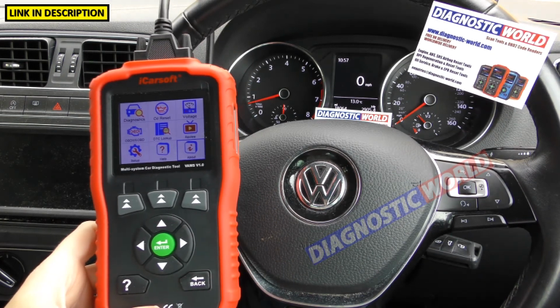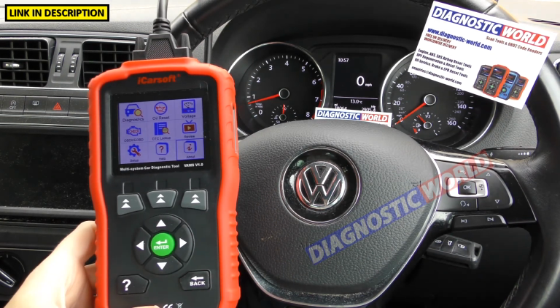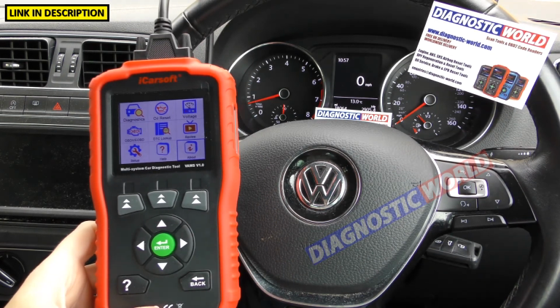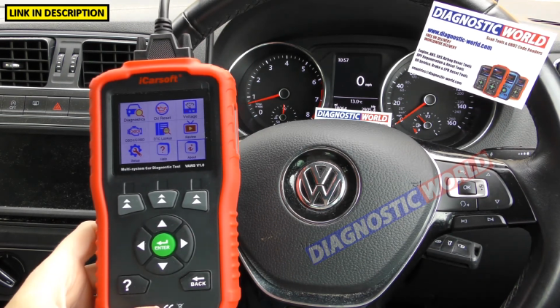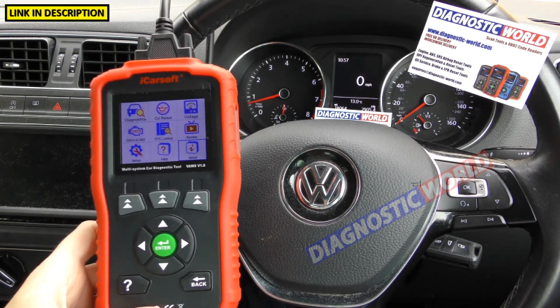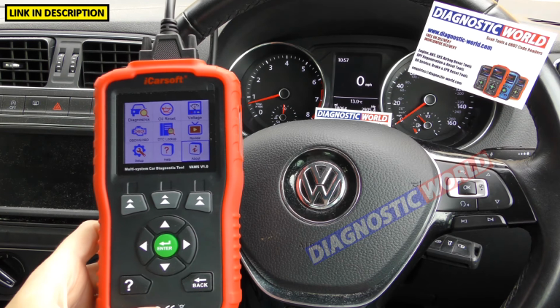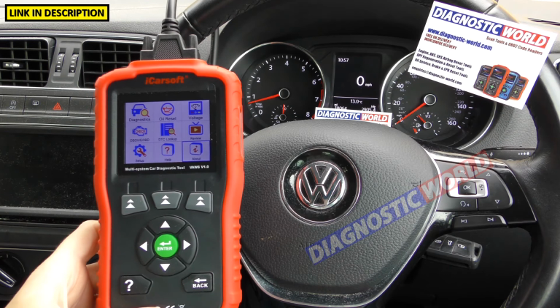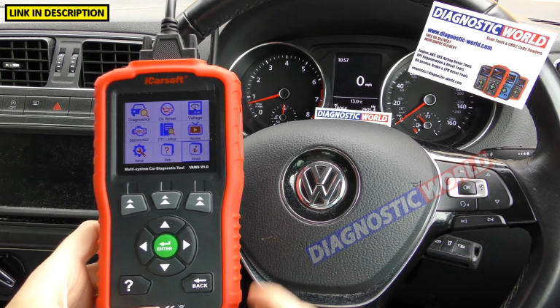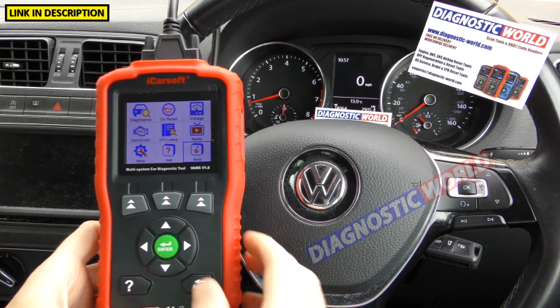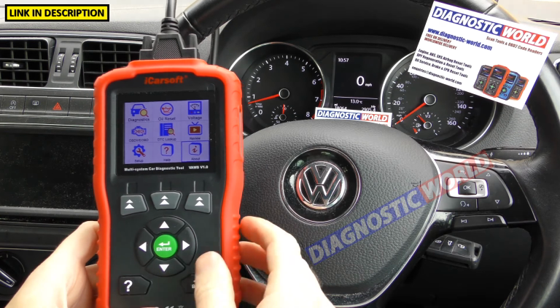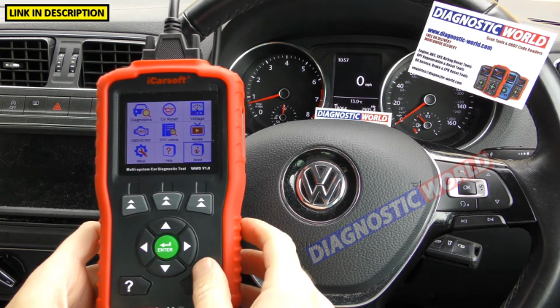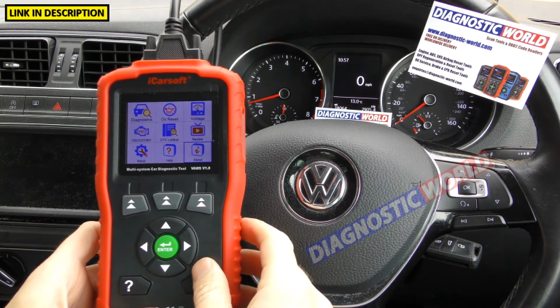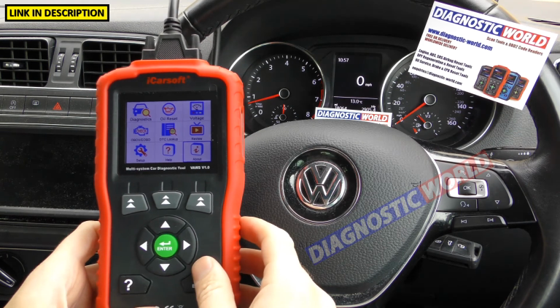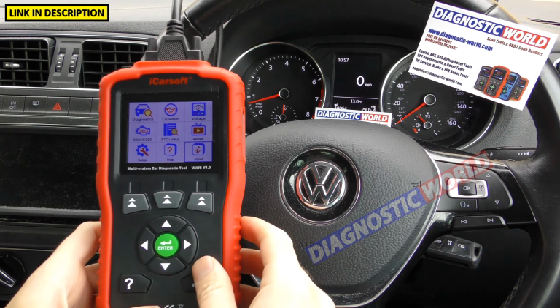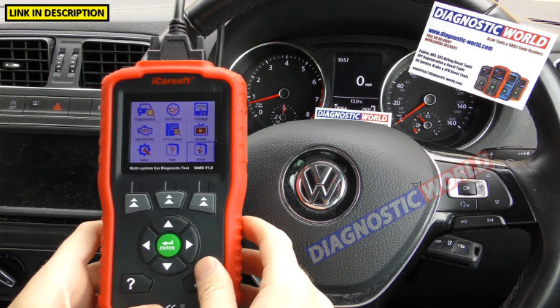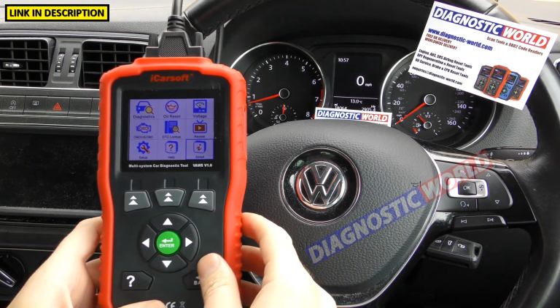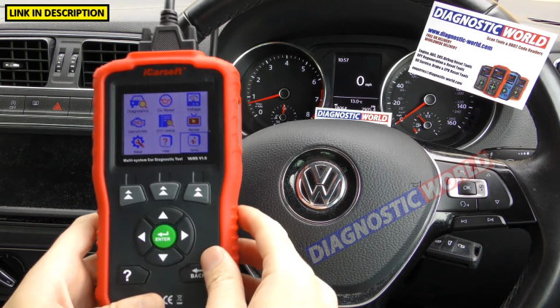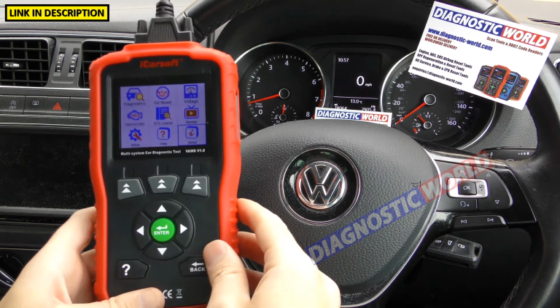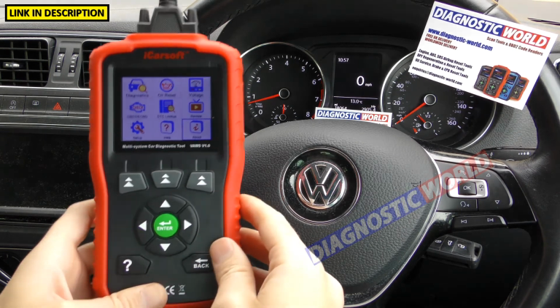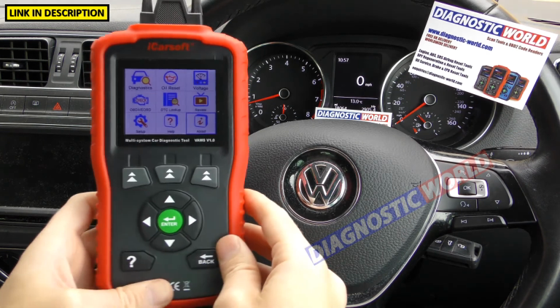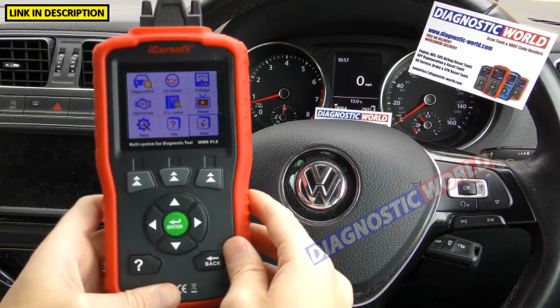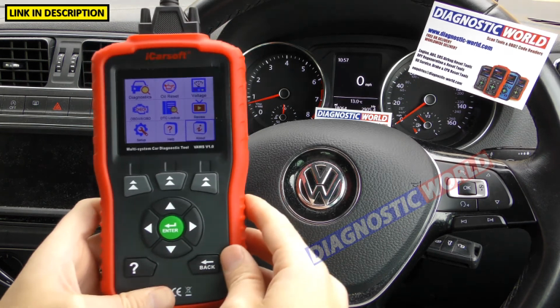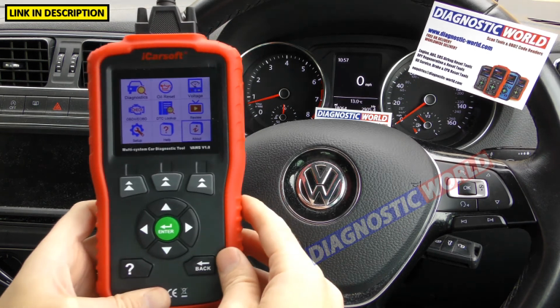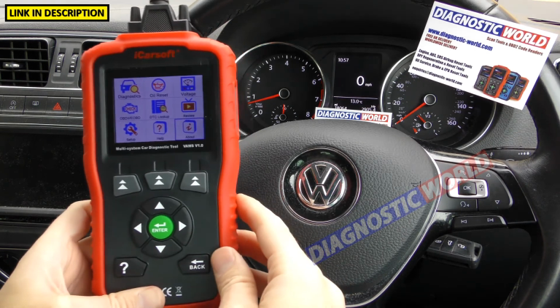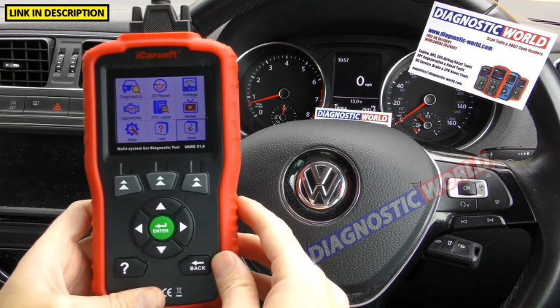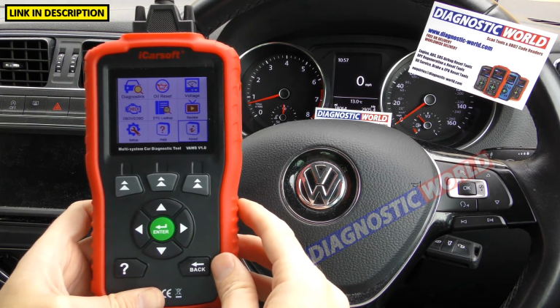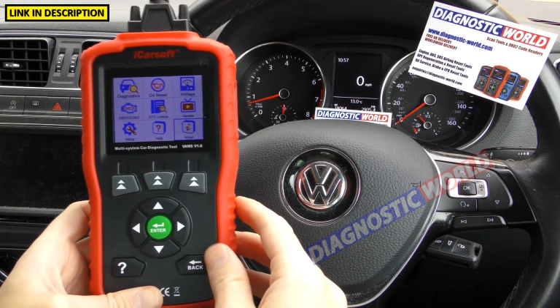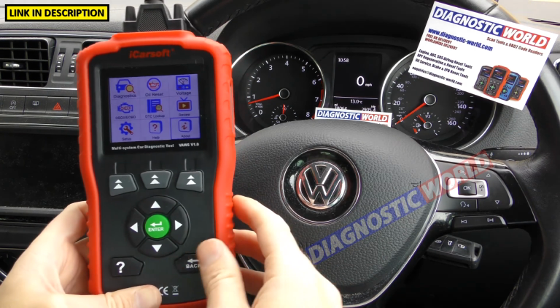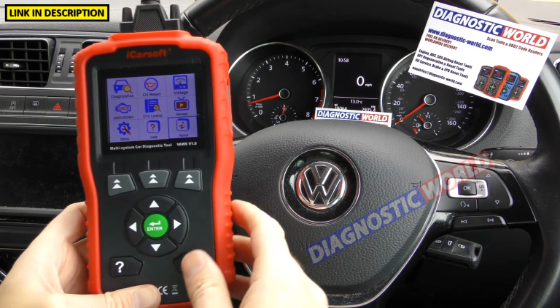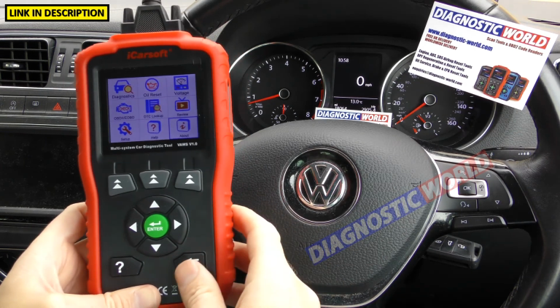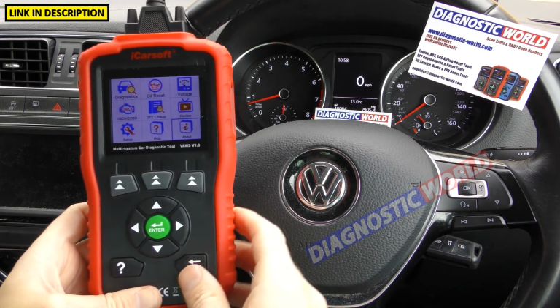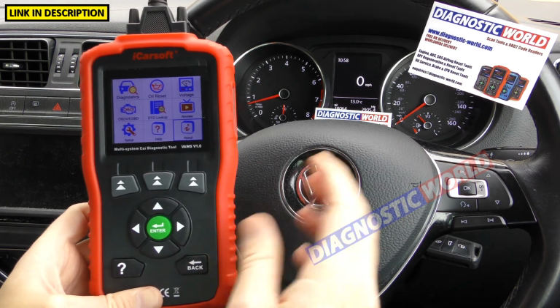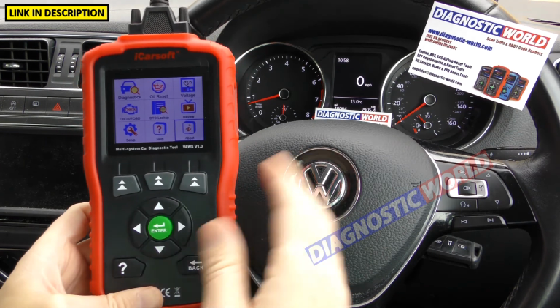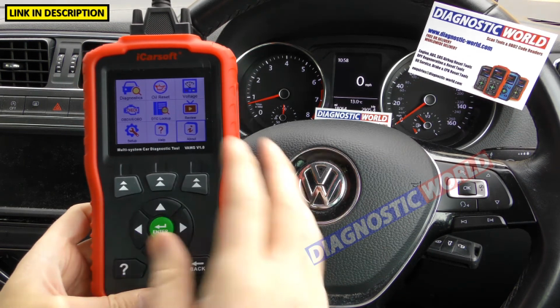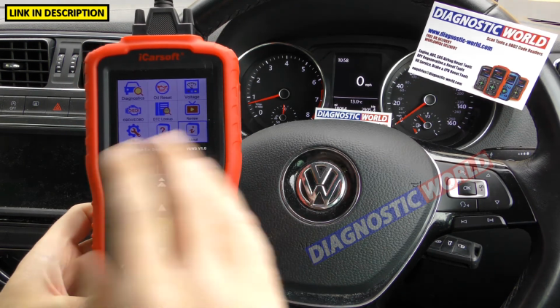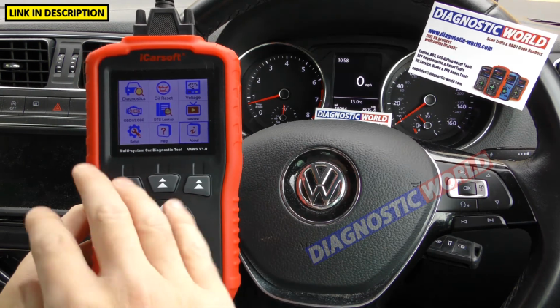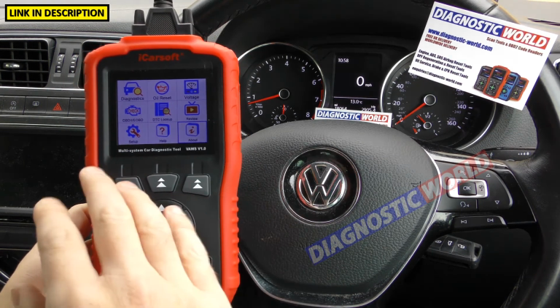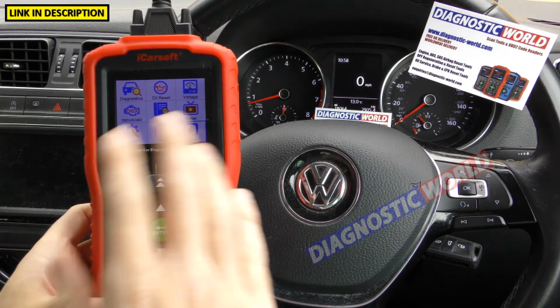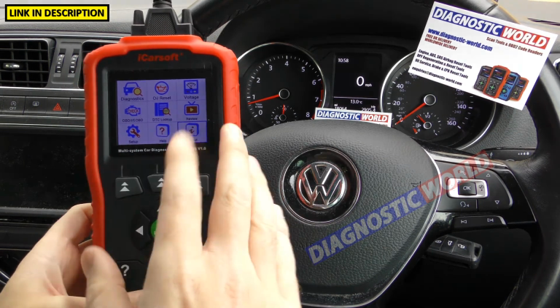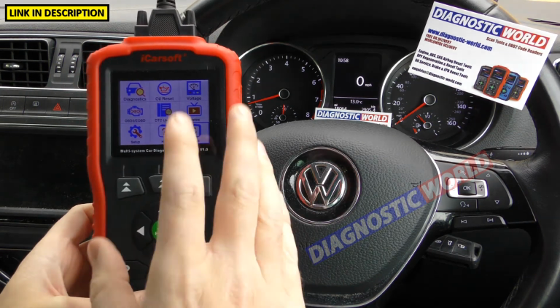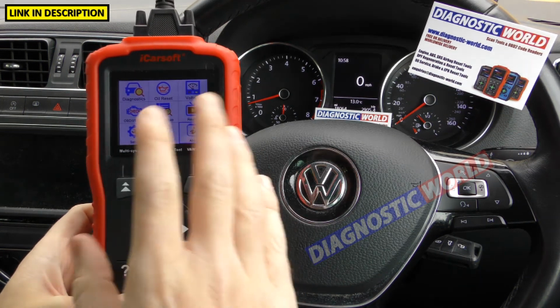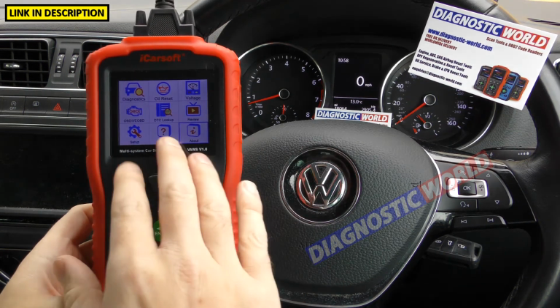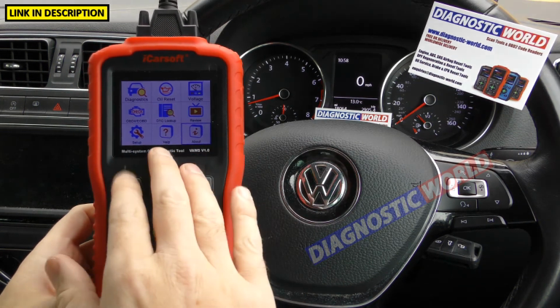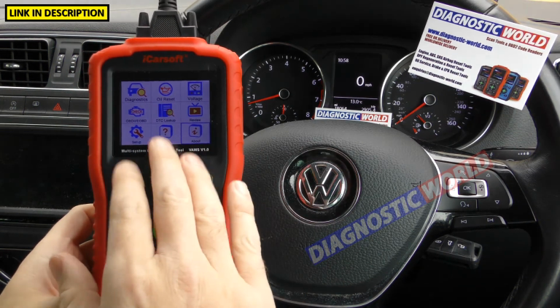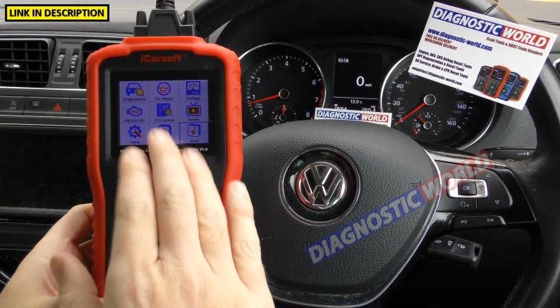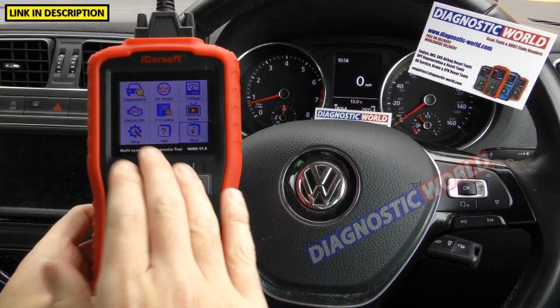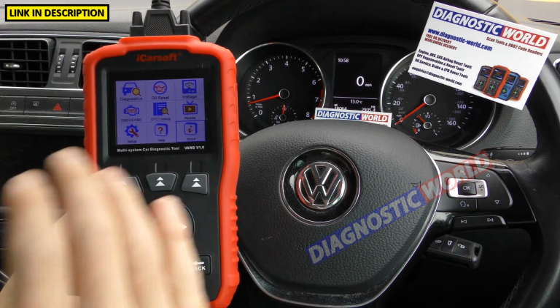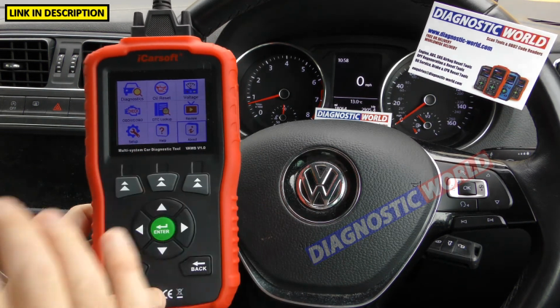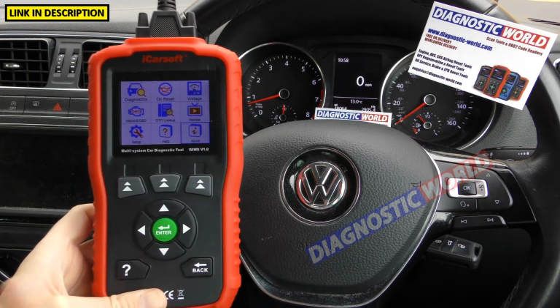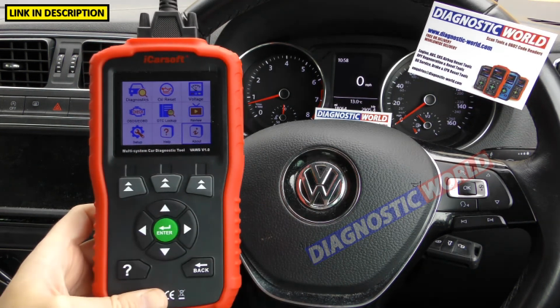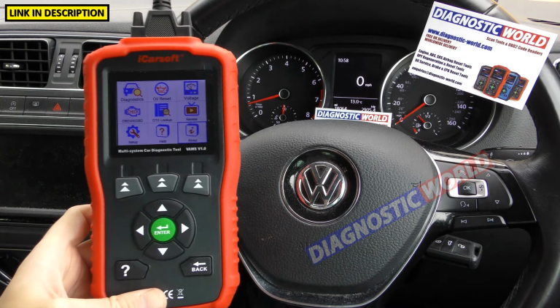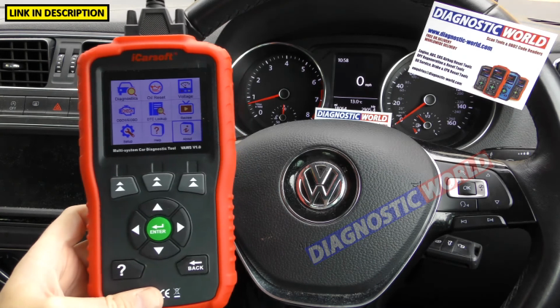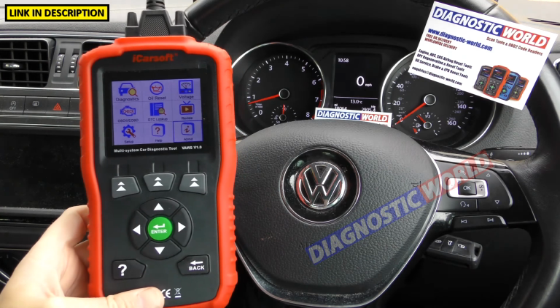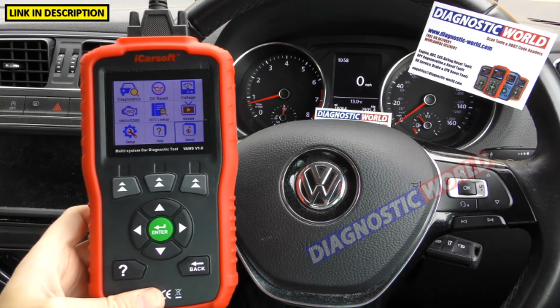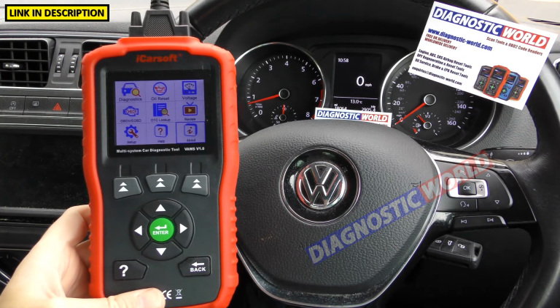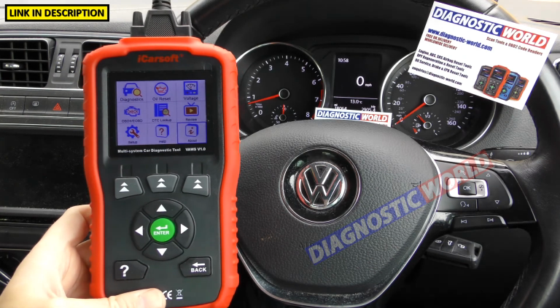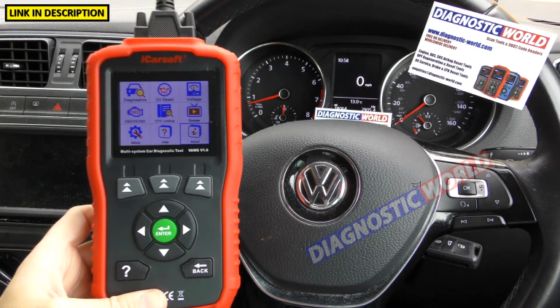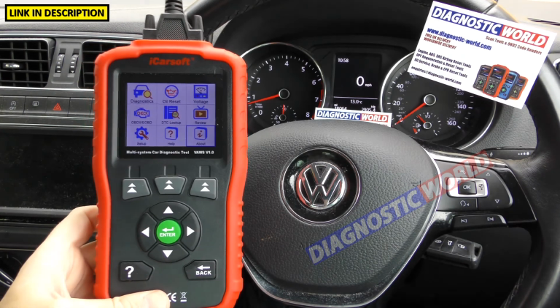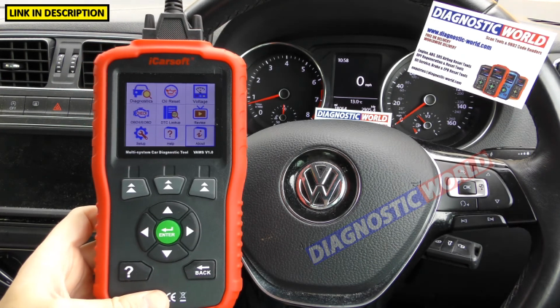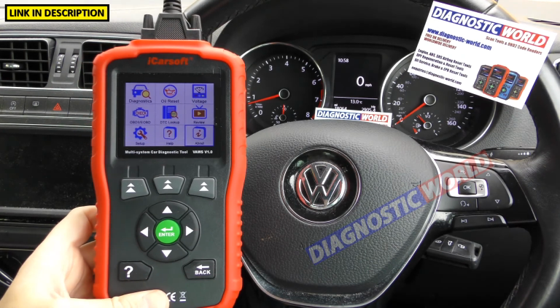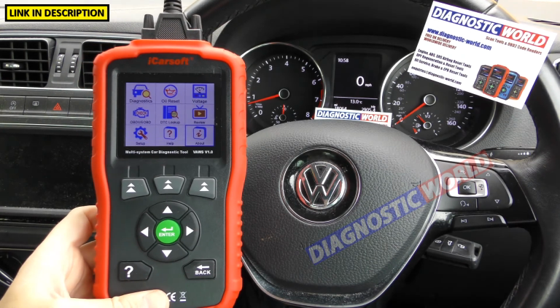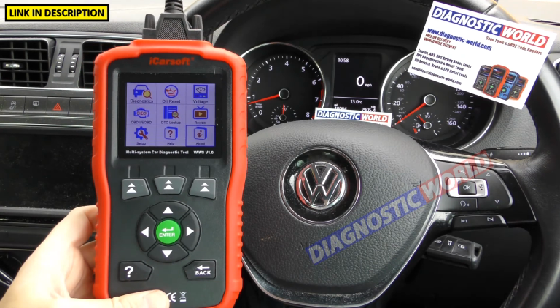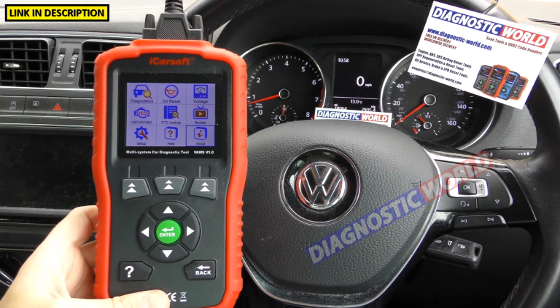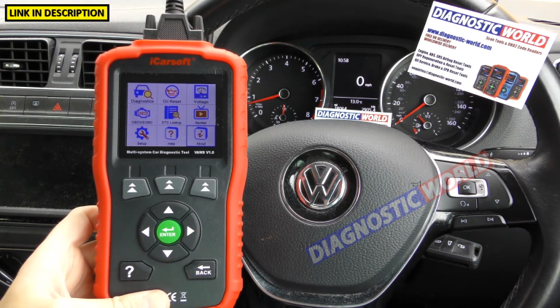Does it double up as a tablet? No — this tool is purely to be used as a diagnostic tool only.